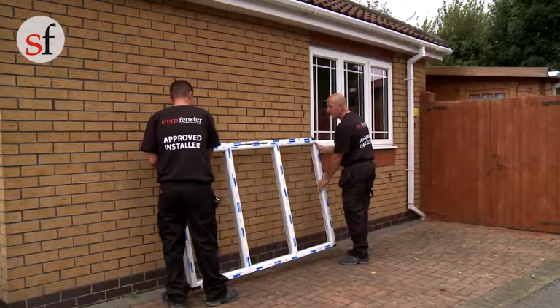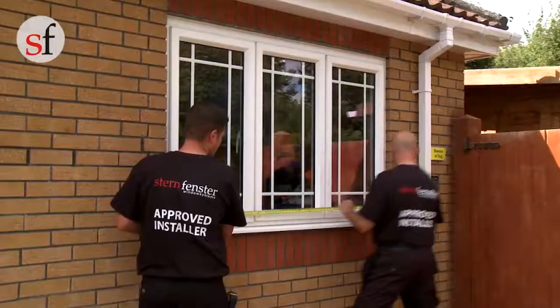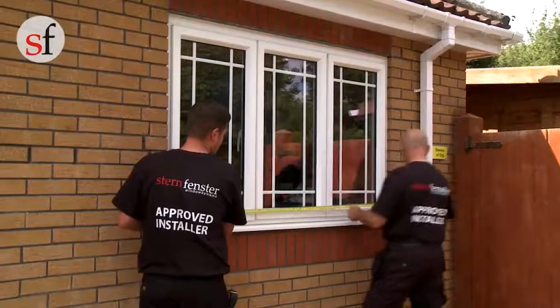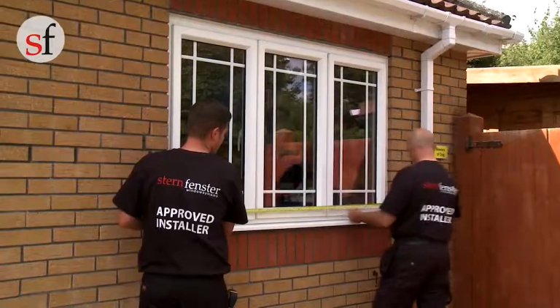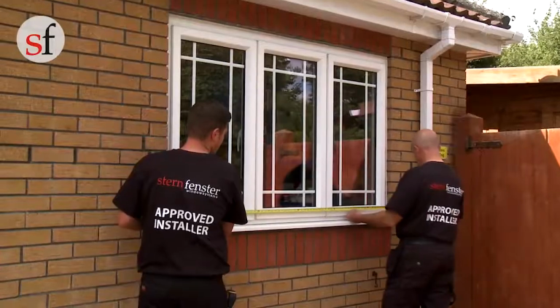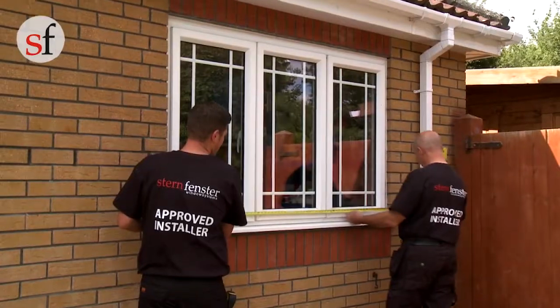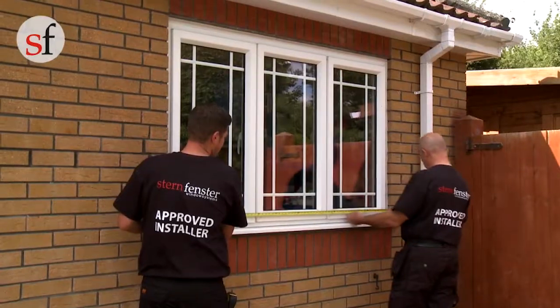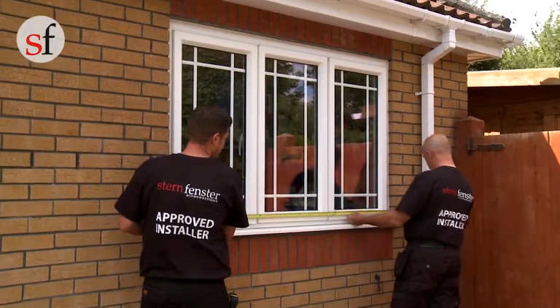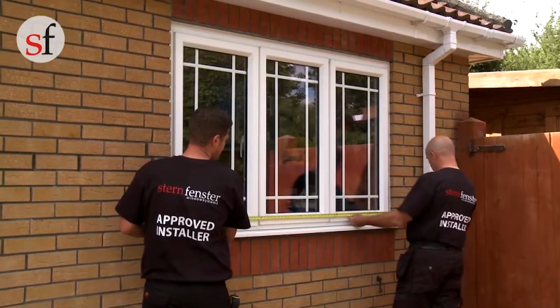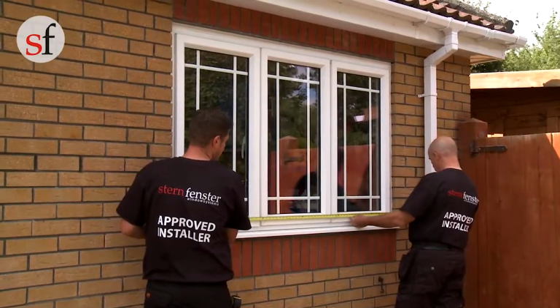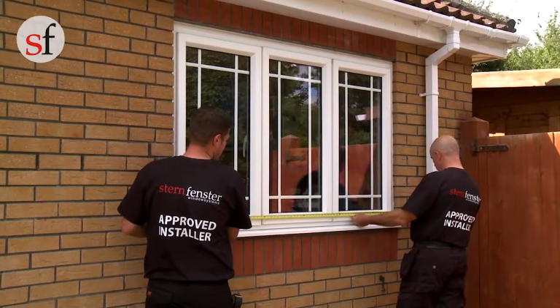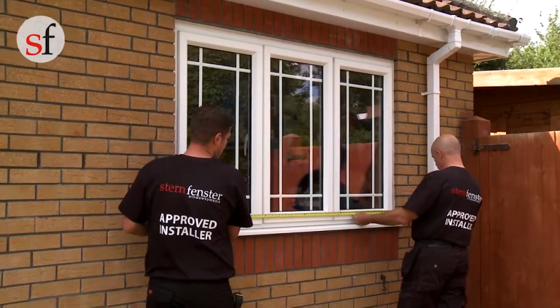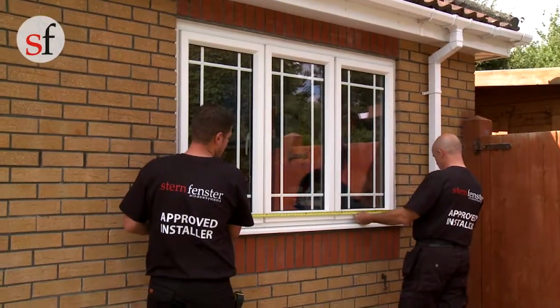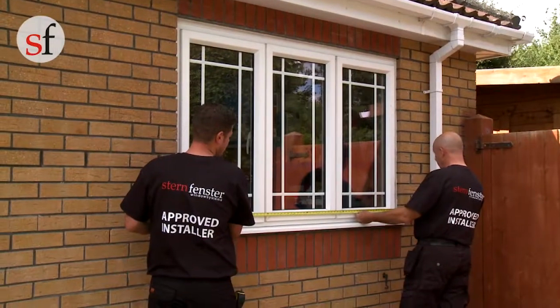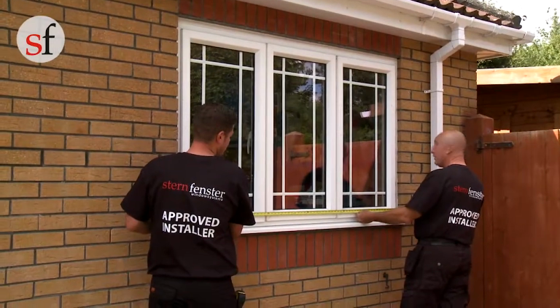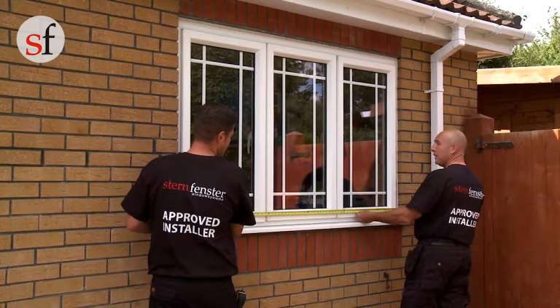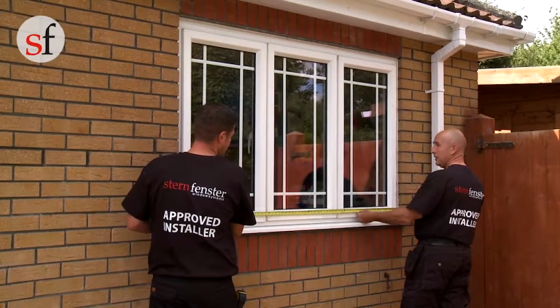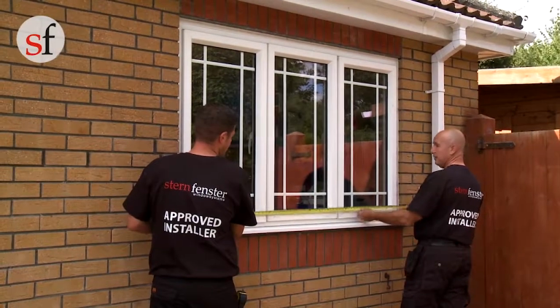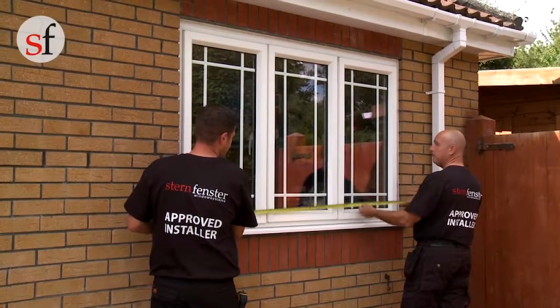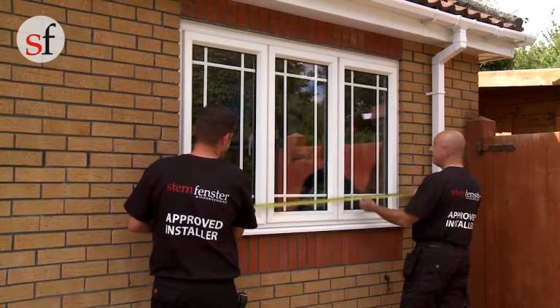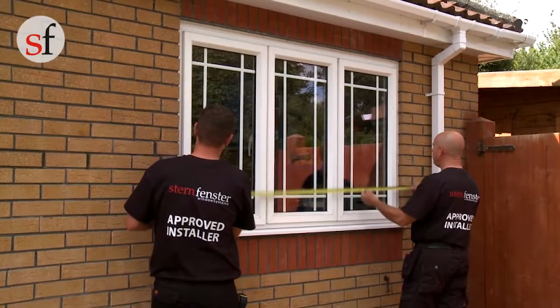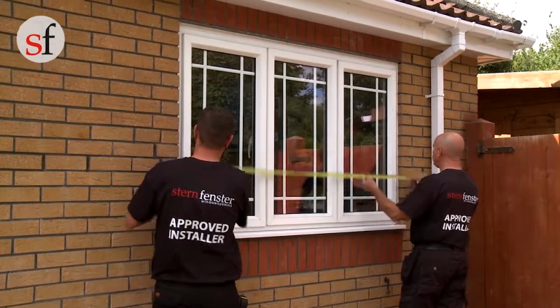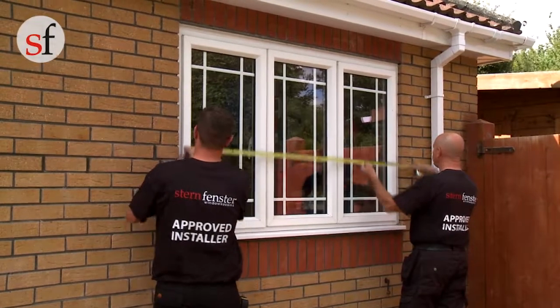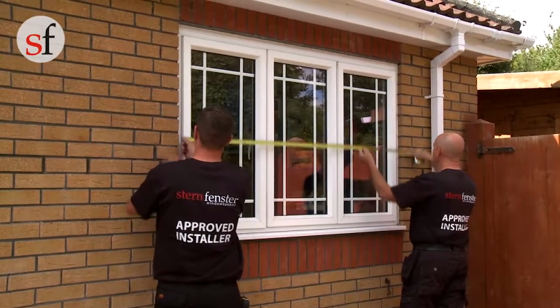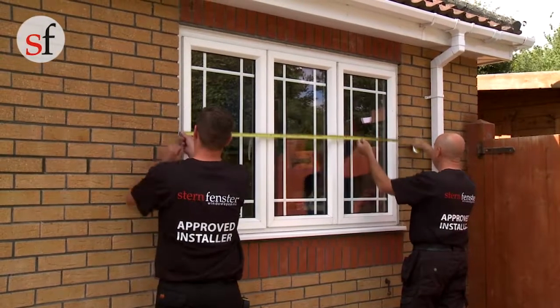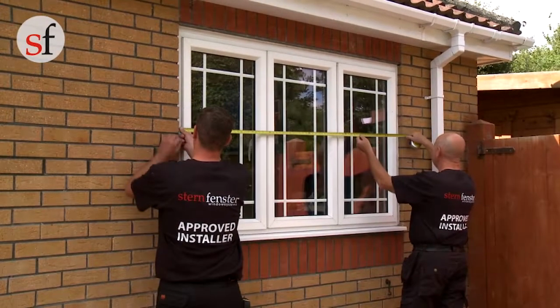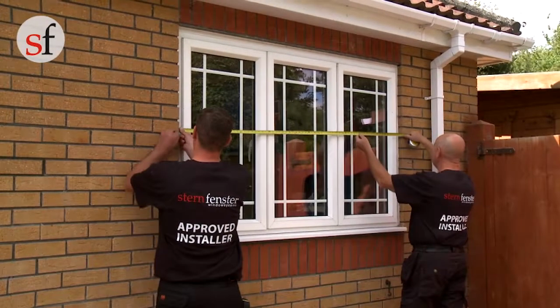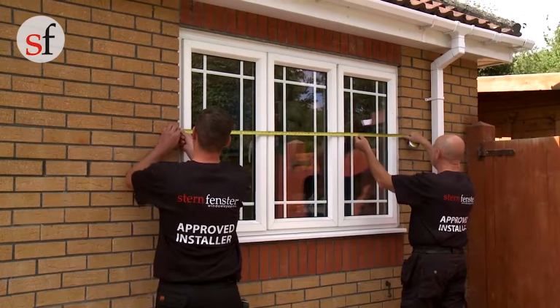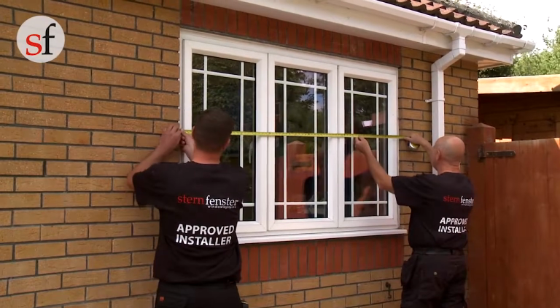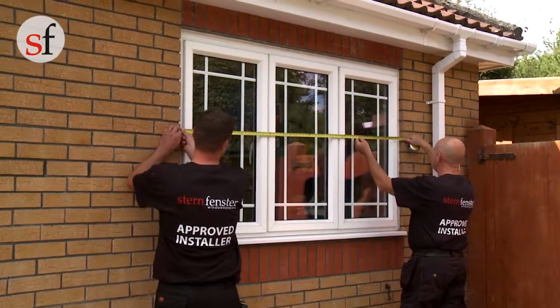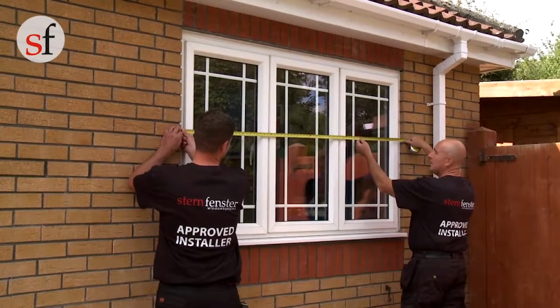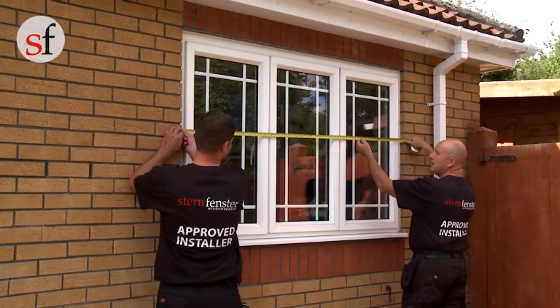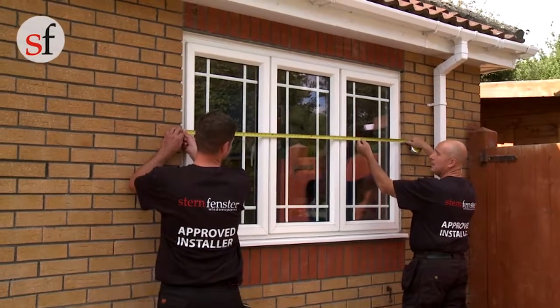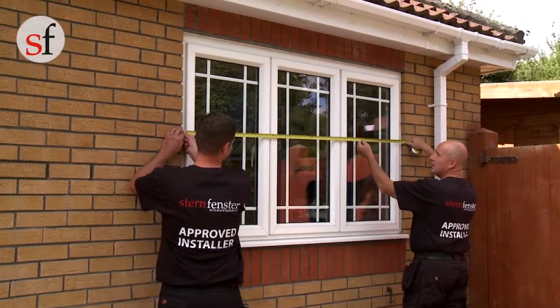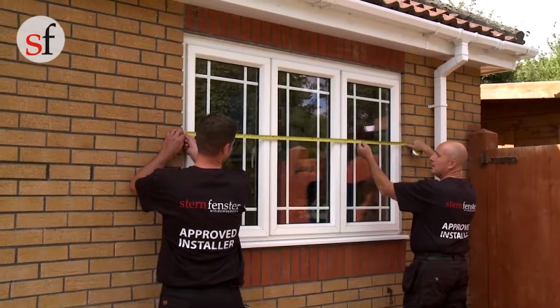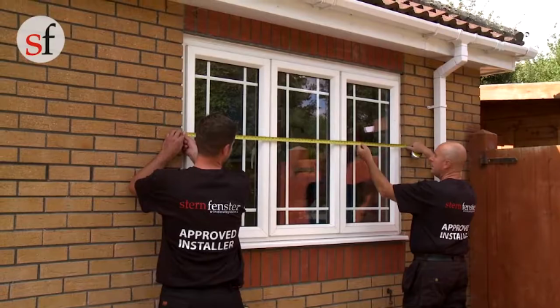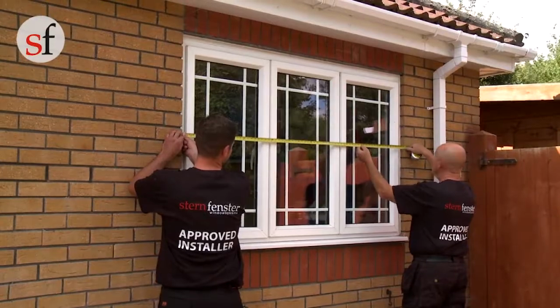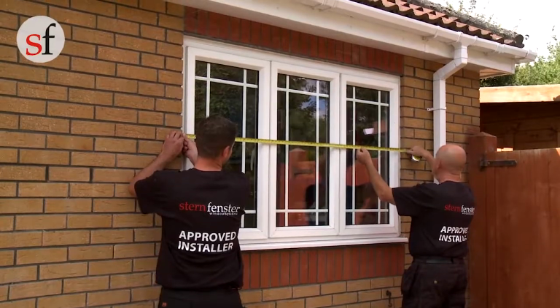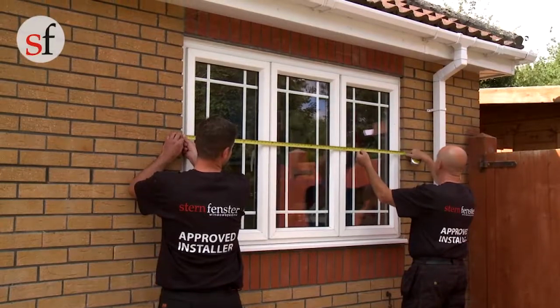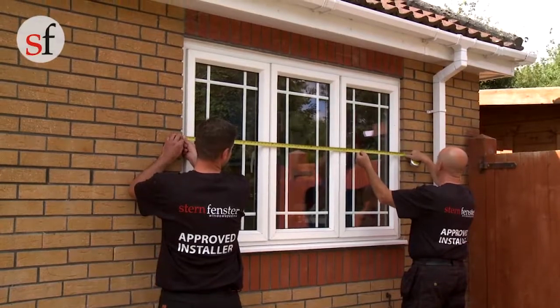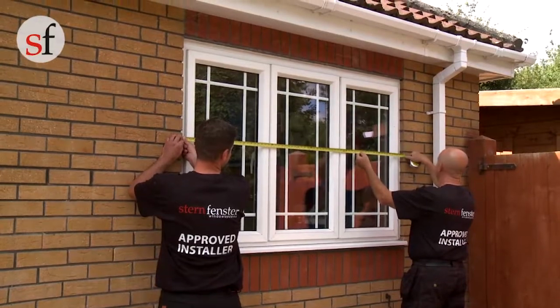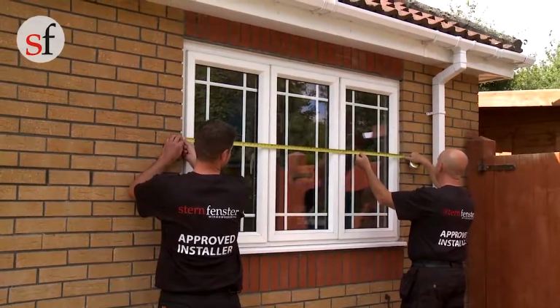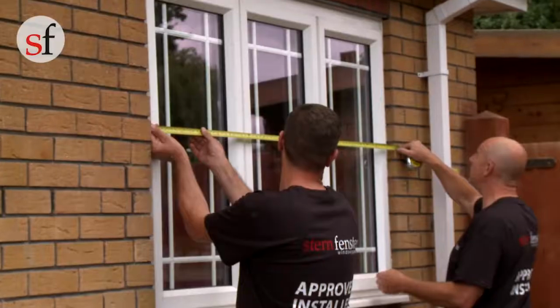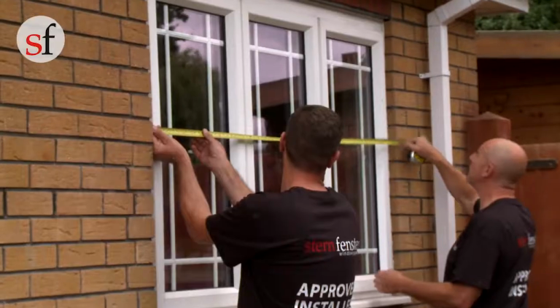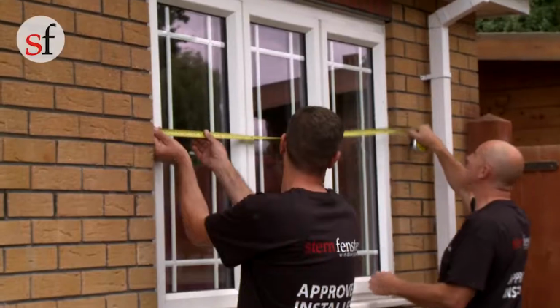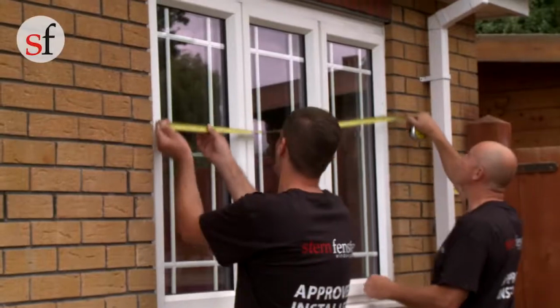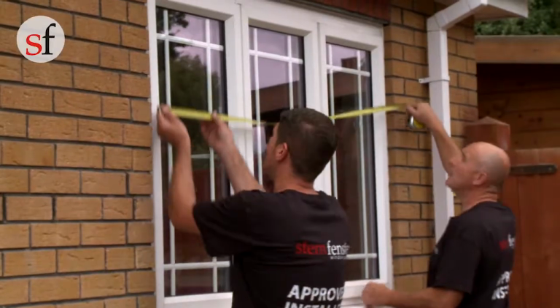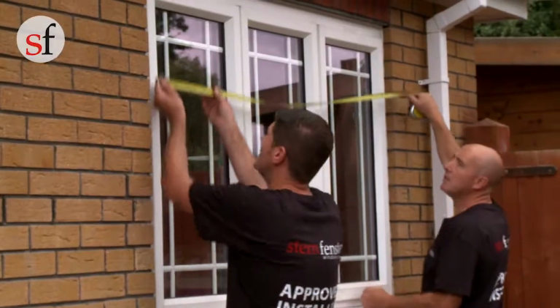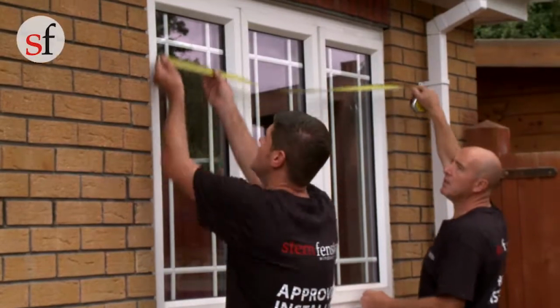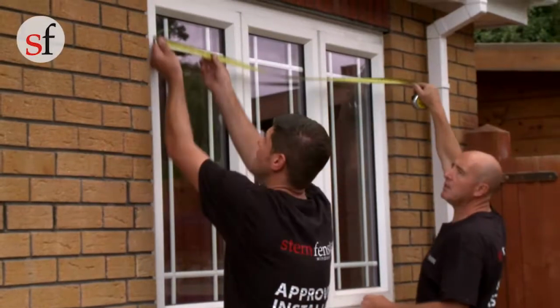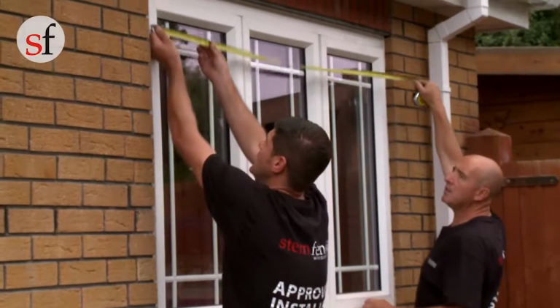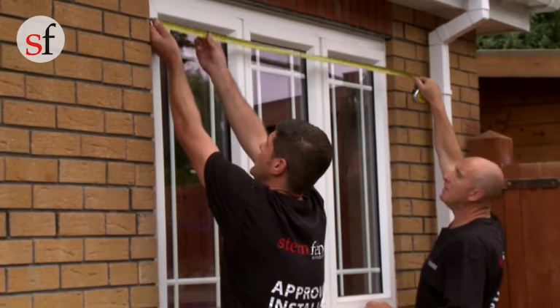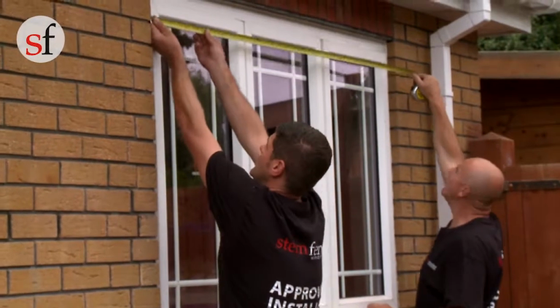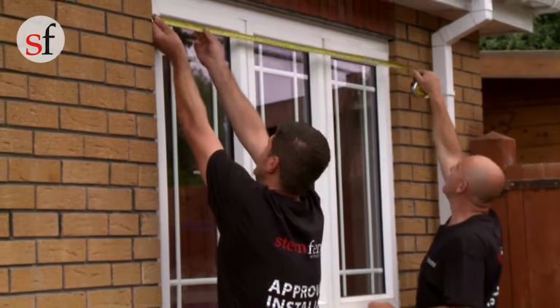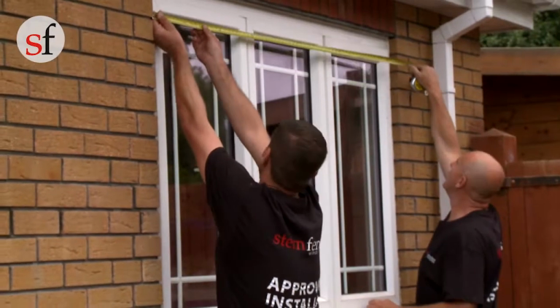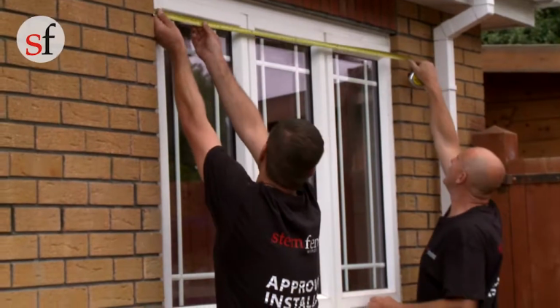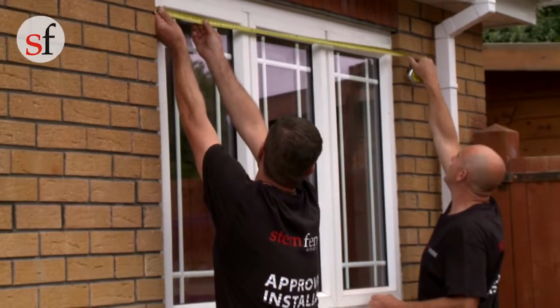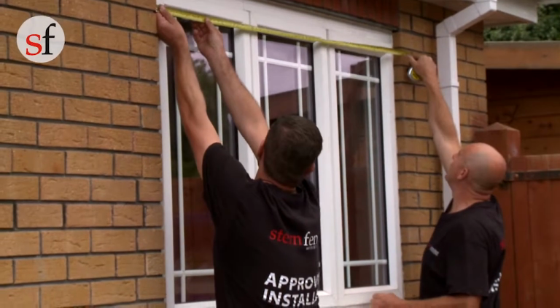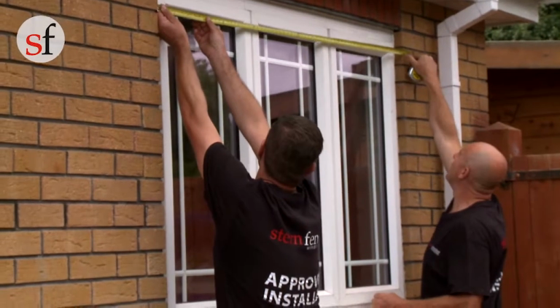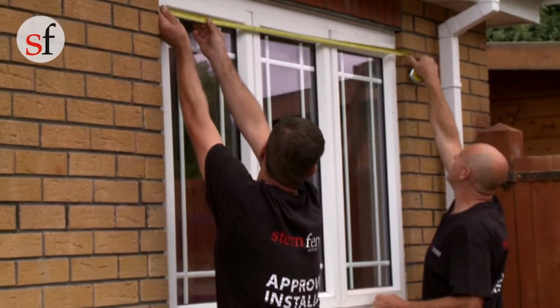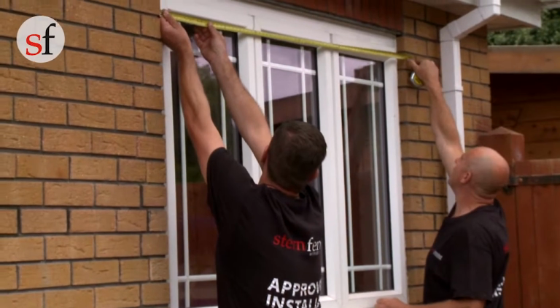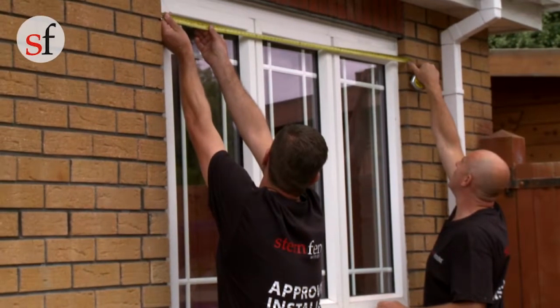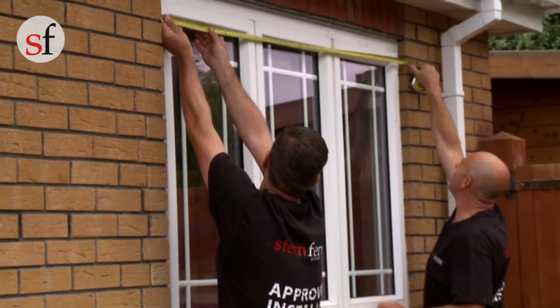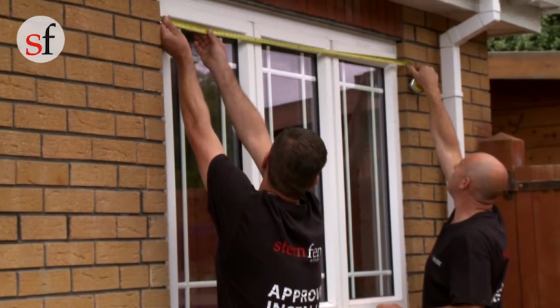Remember when measuring the windows, ensure you allow the required expansion gap of 5mm either side of the frame. This will give you room to square the frame in the opening.